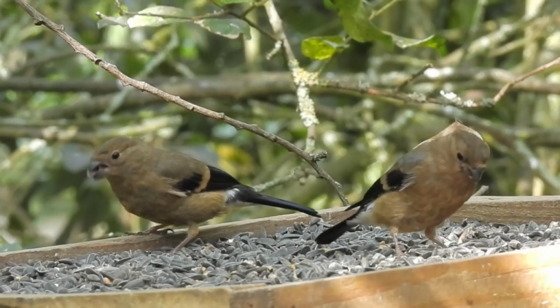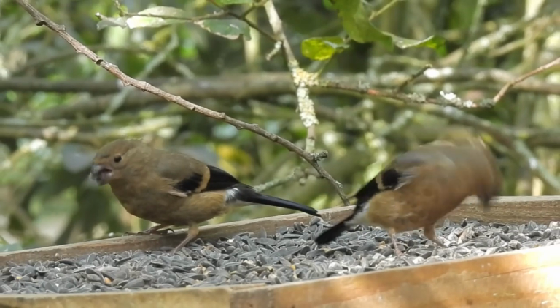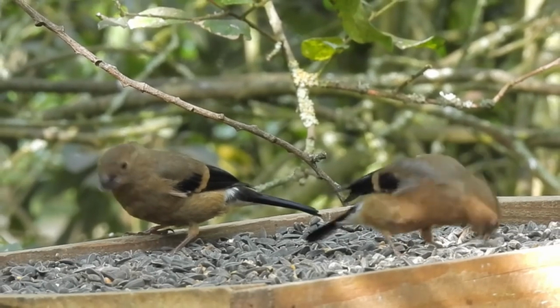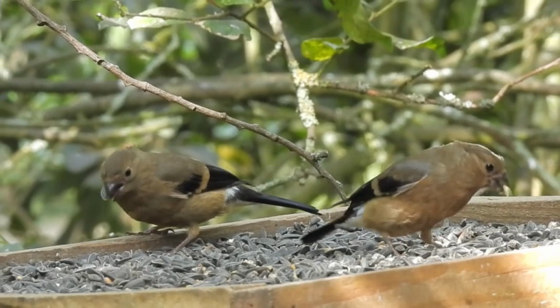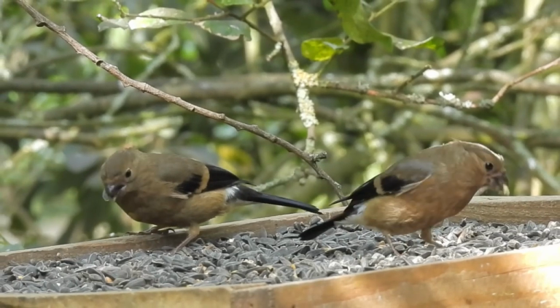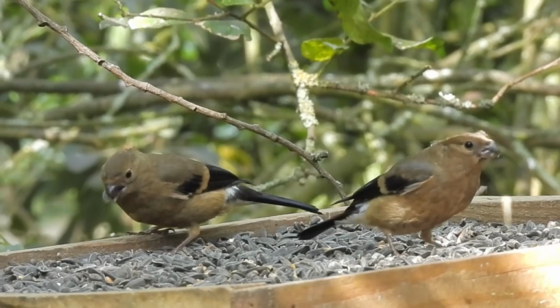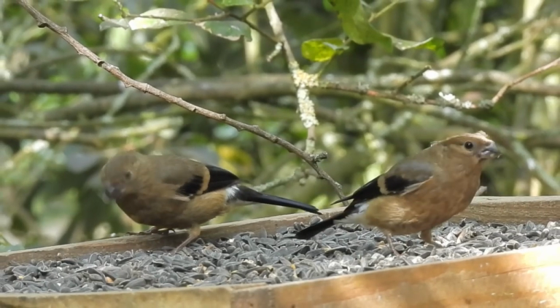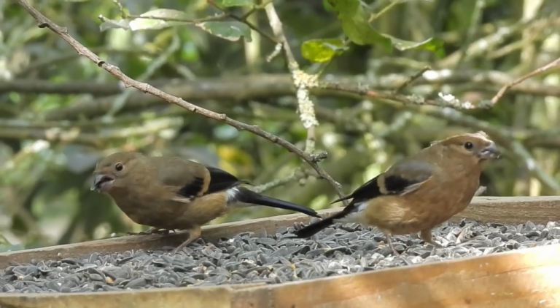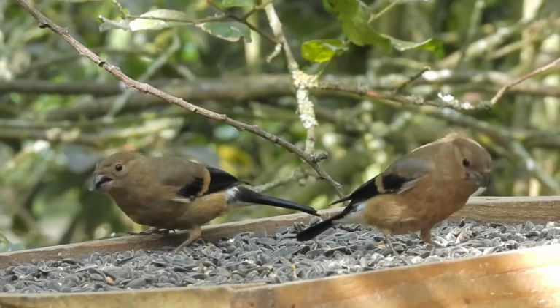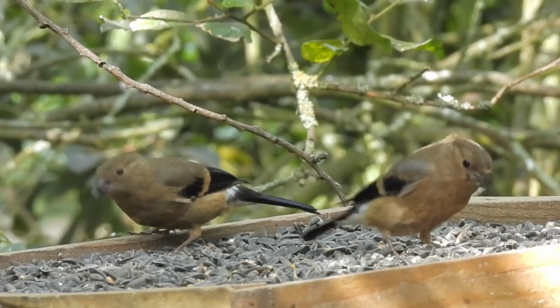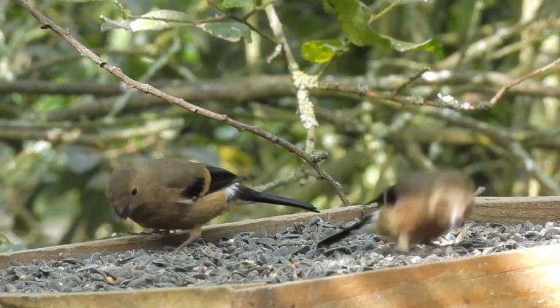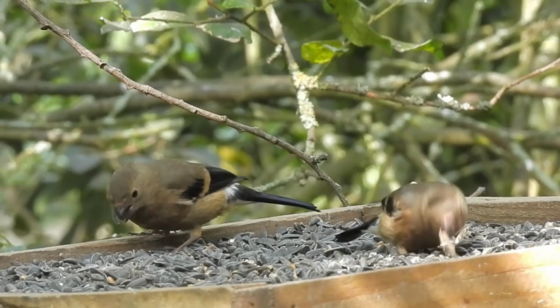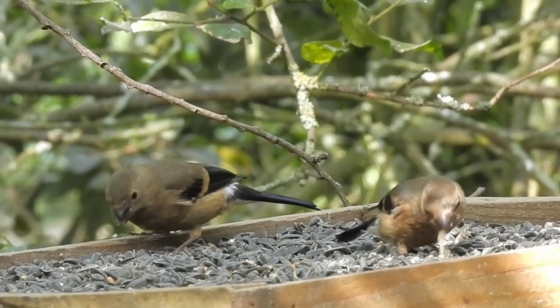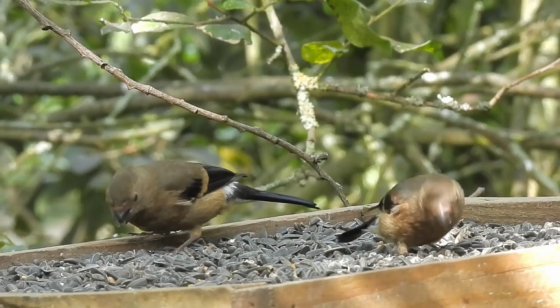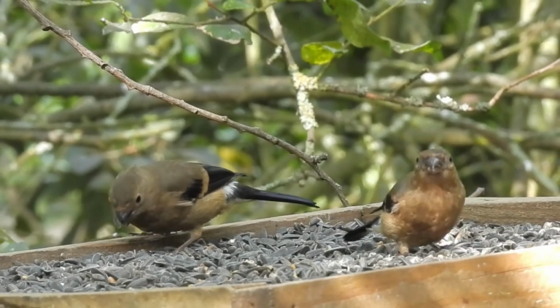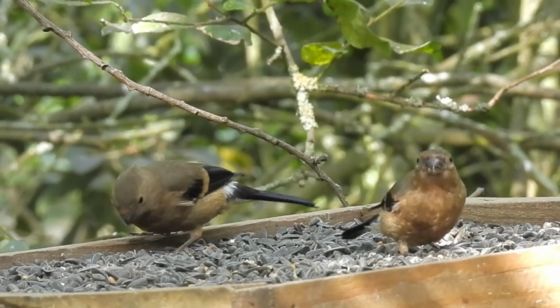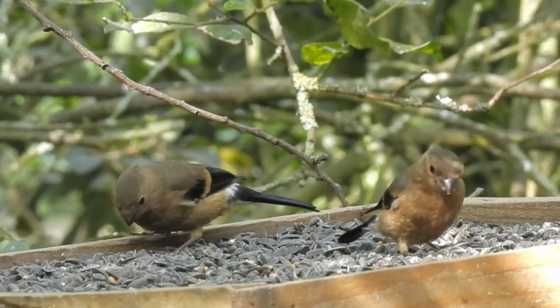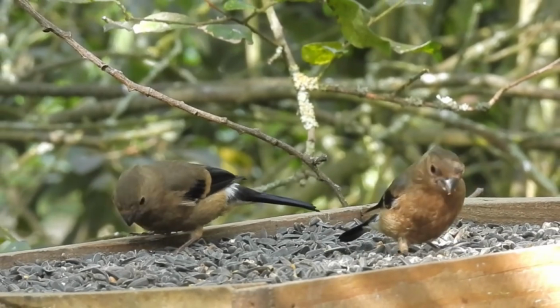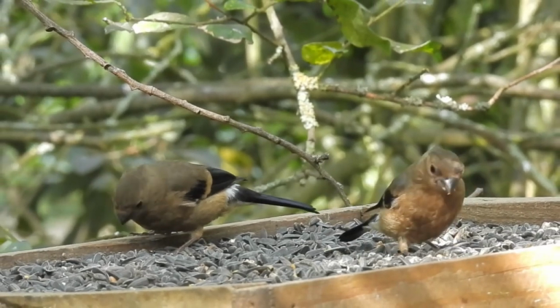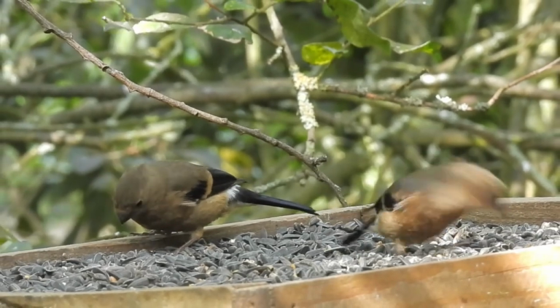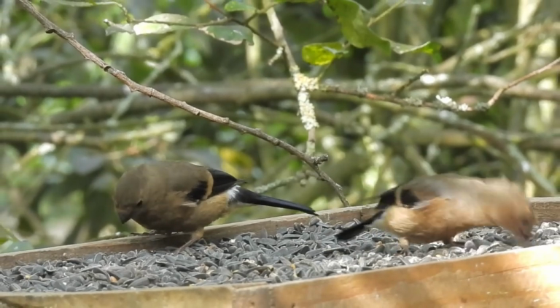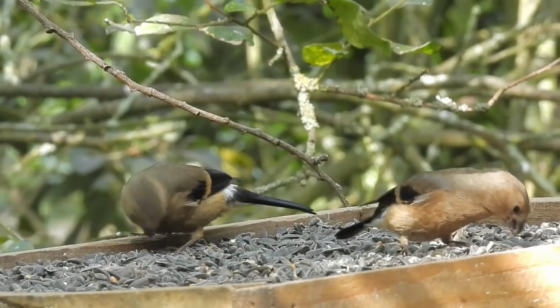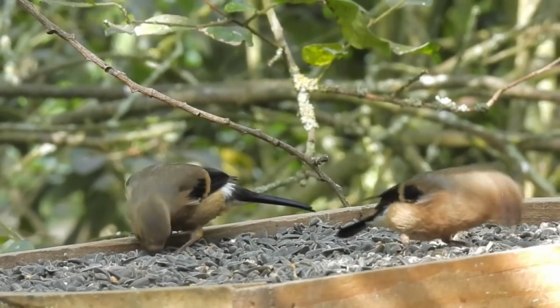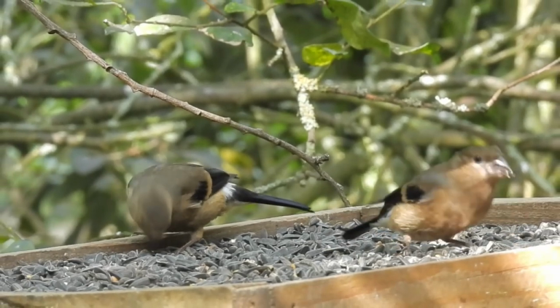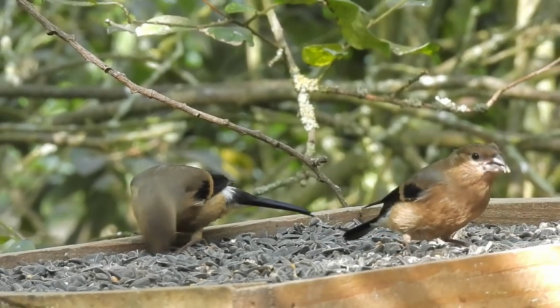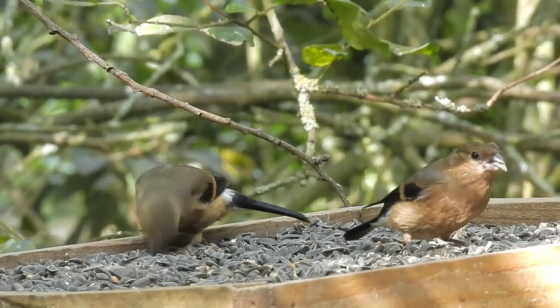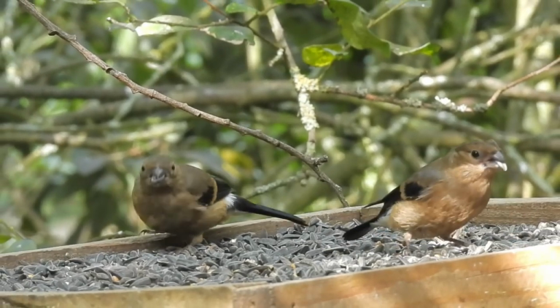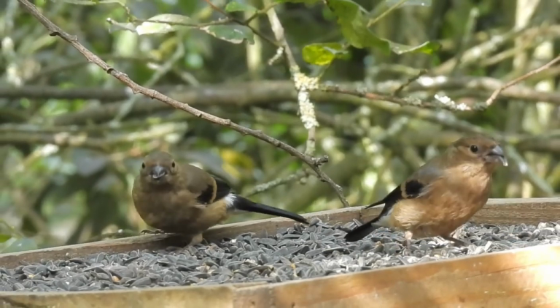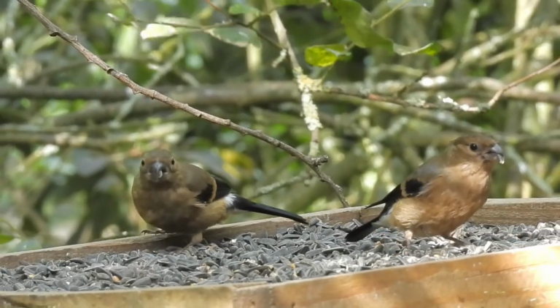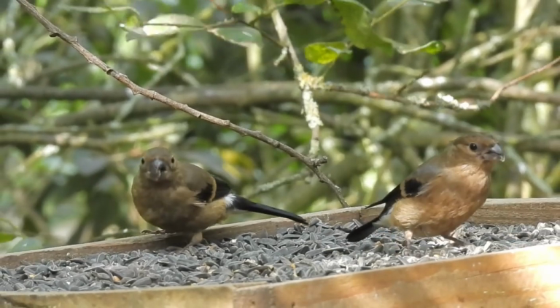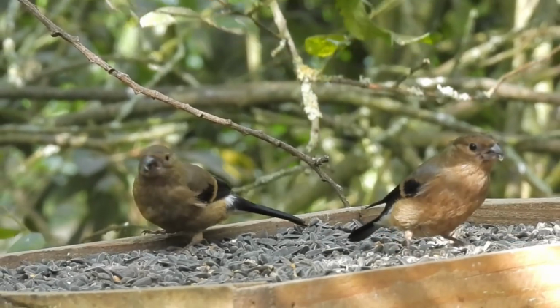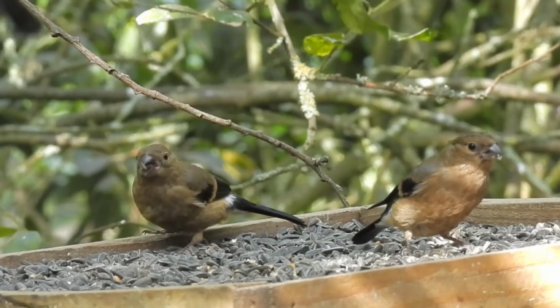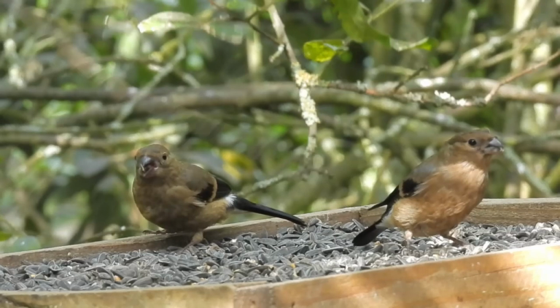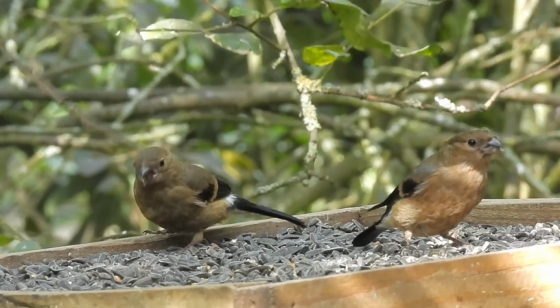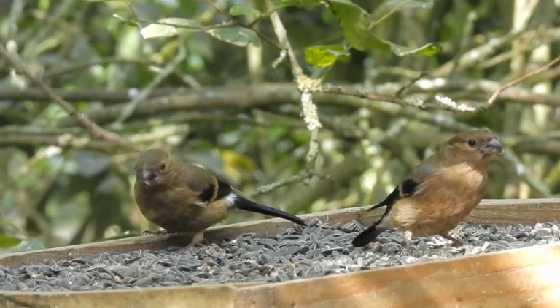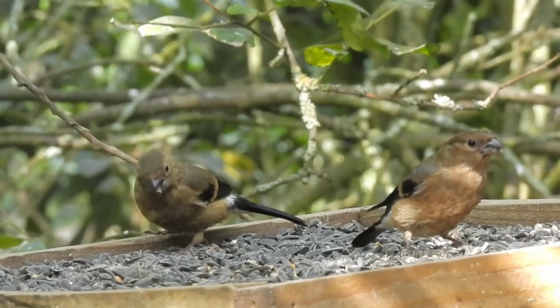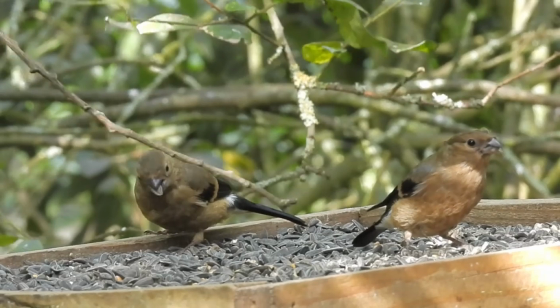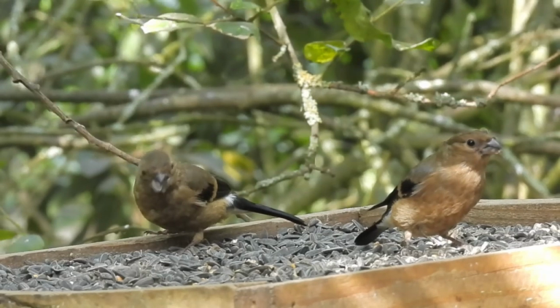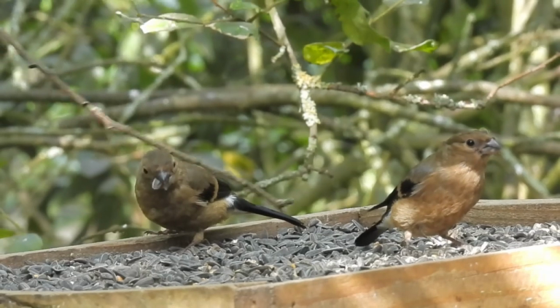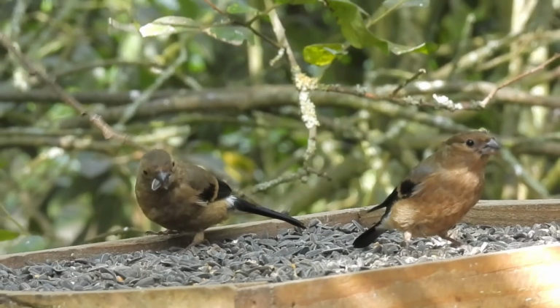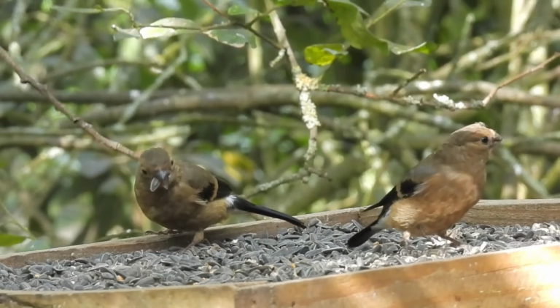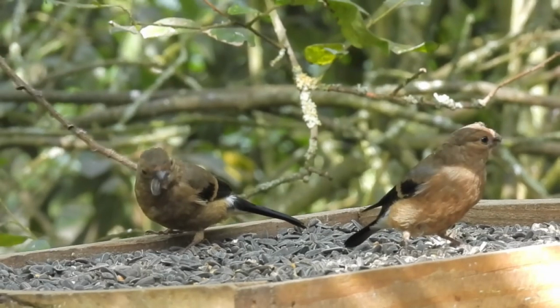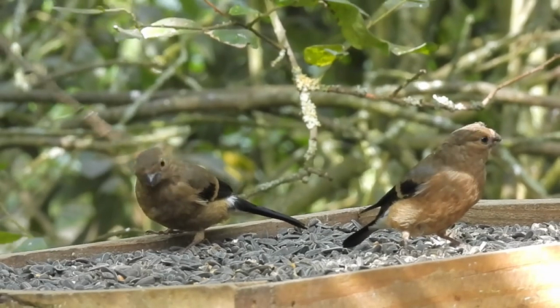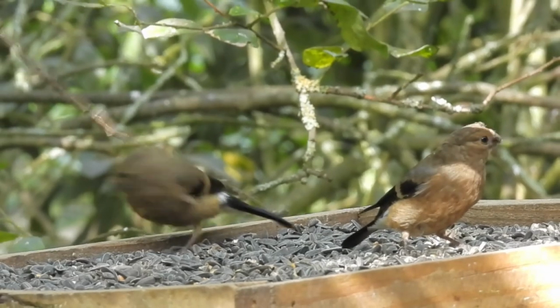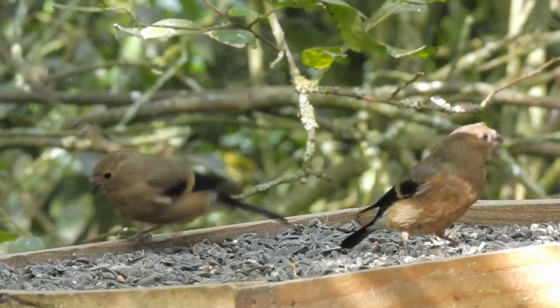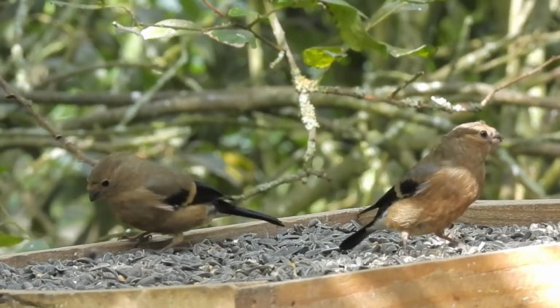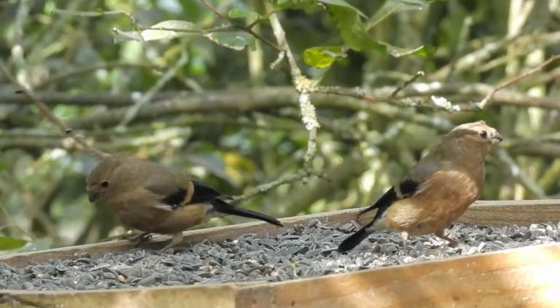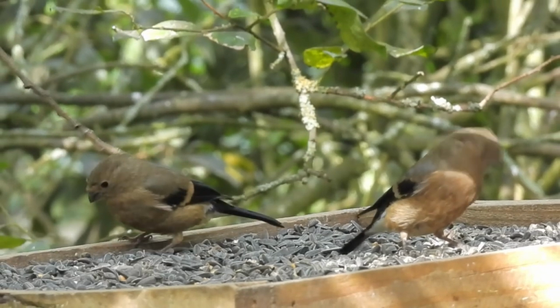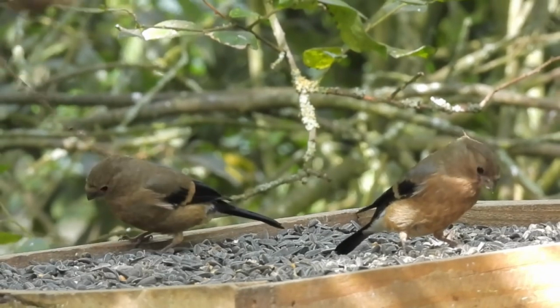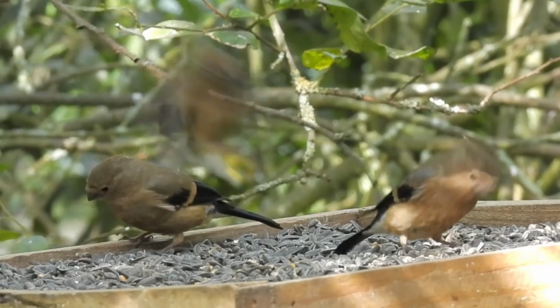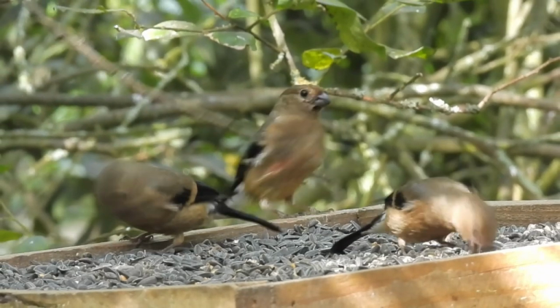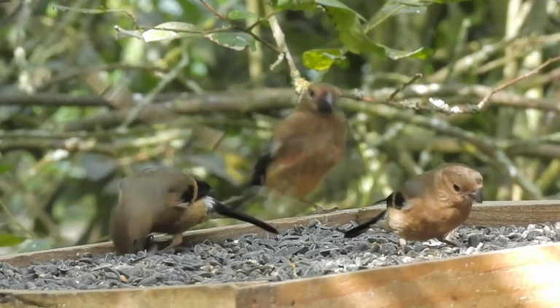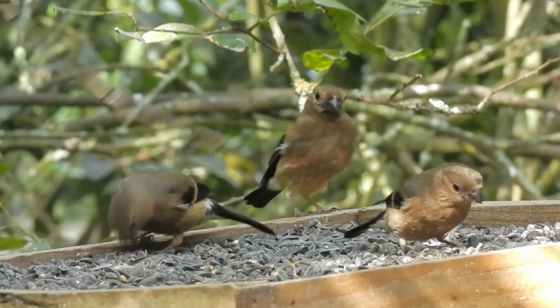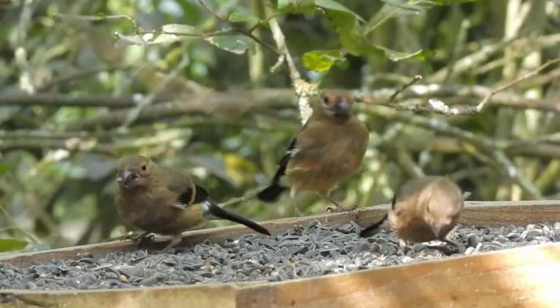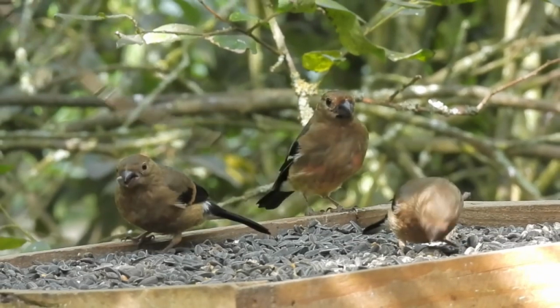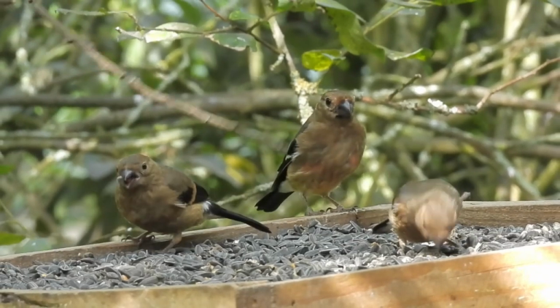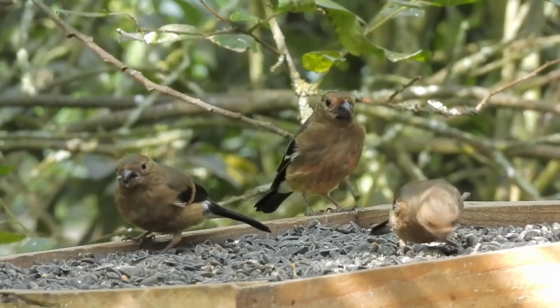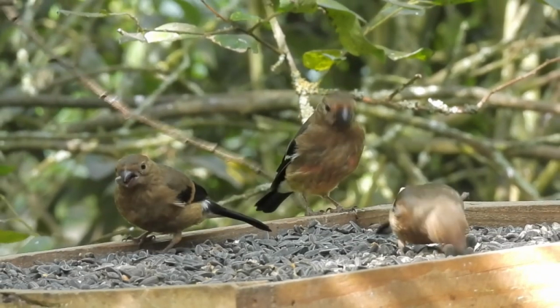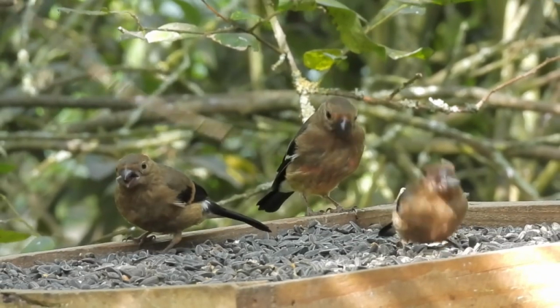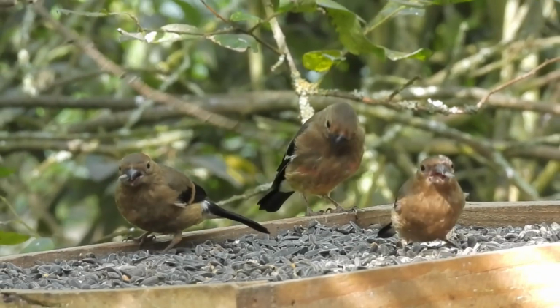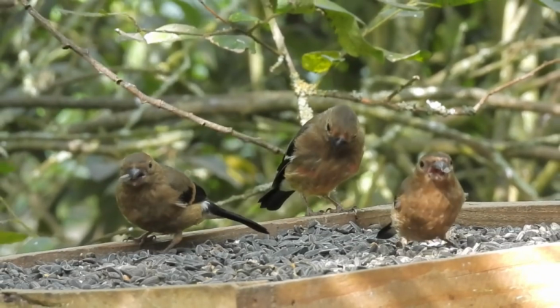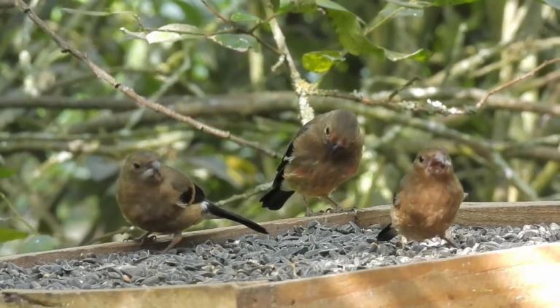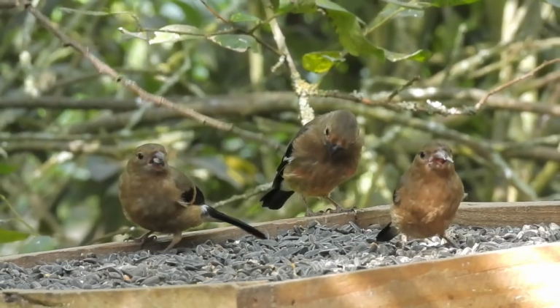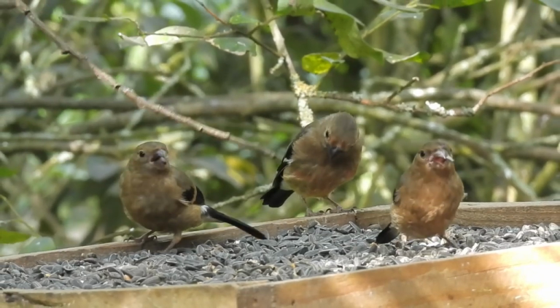Bullfinches usually nest twice per year, but if the late summer is warm enough, they will occasionally nest for a third time.